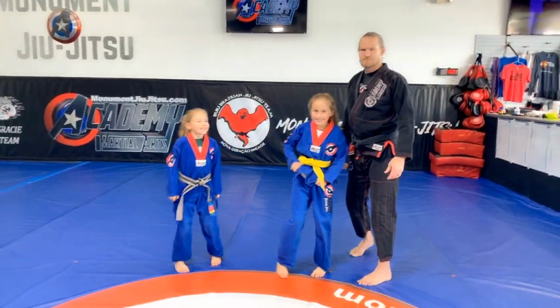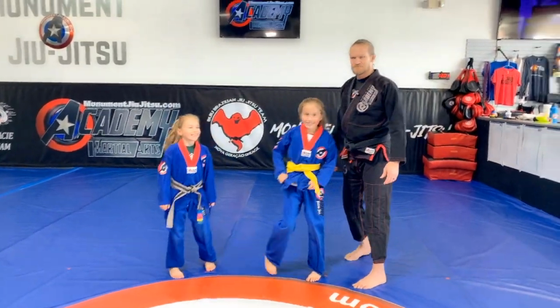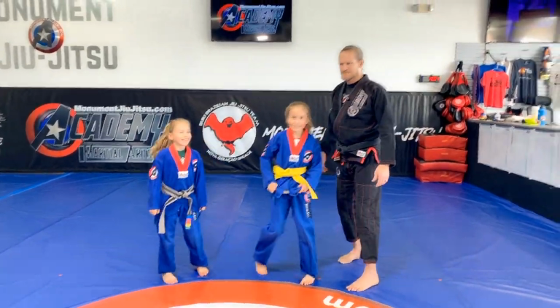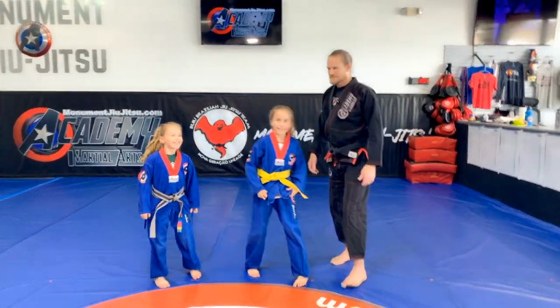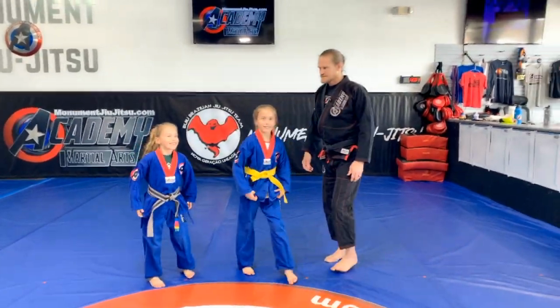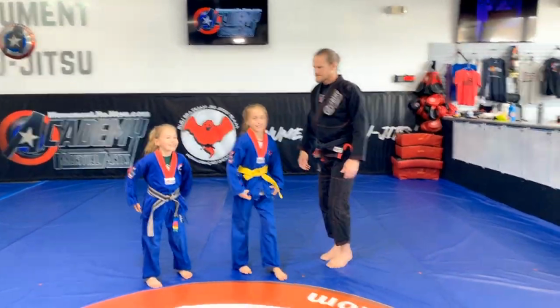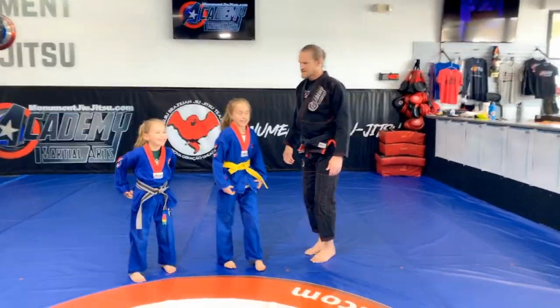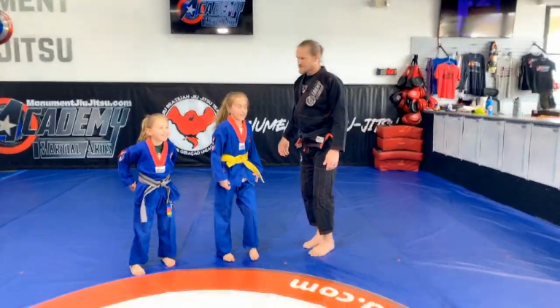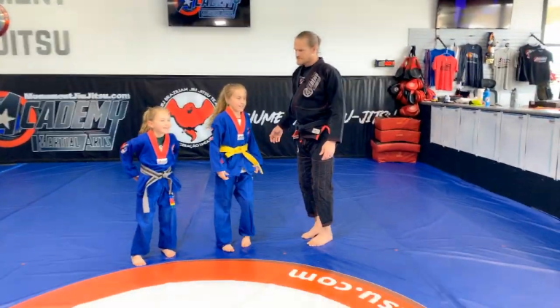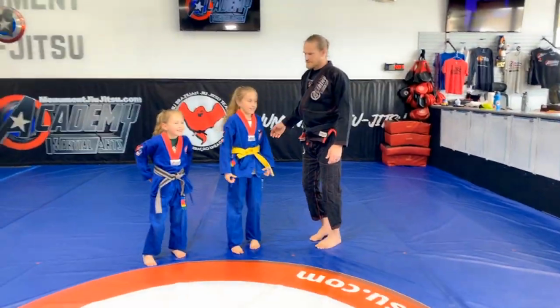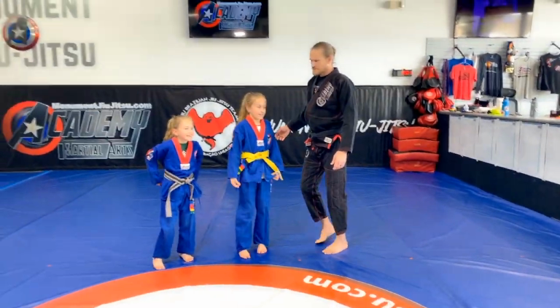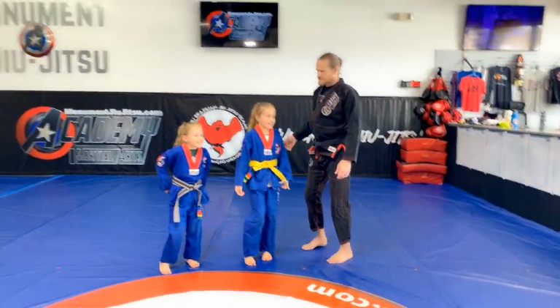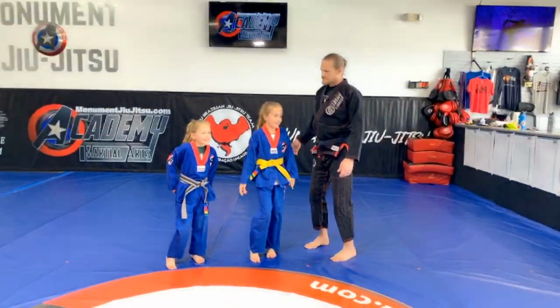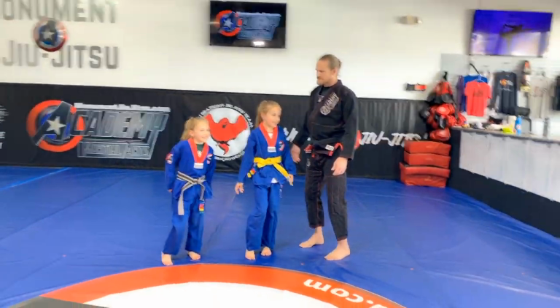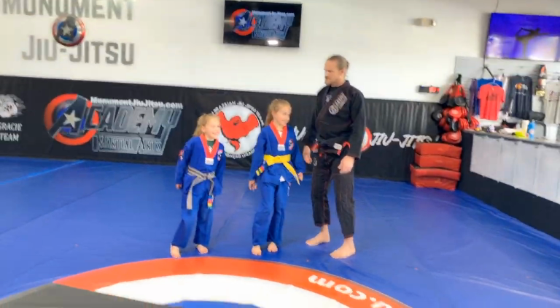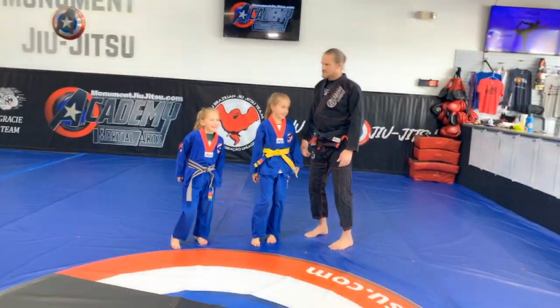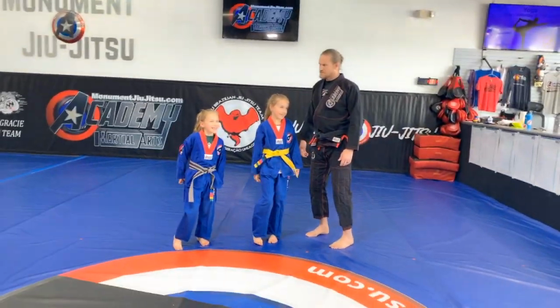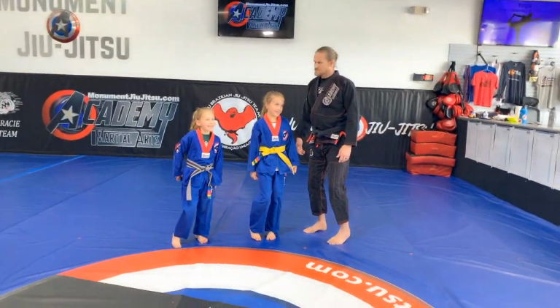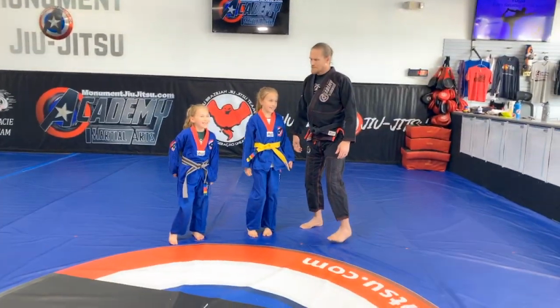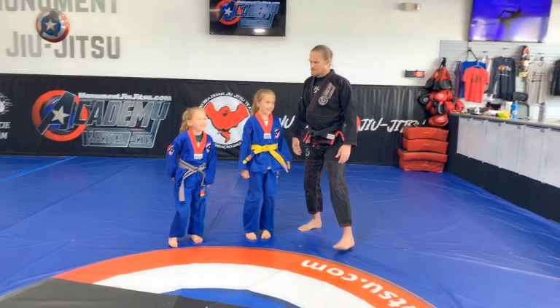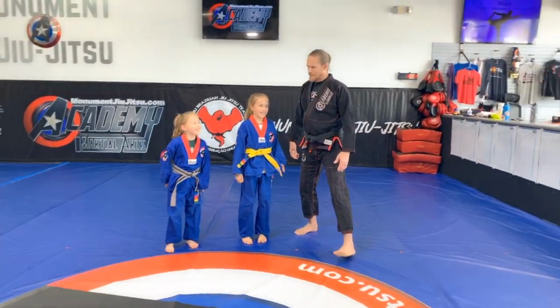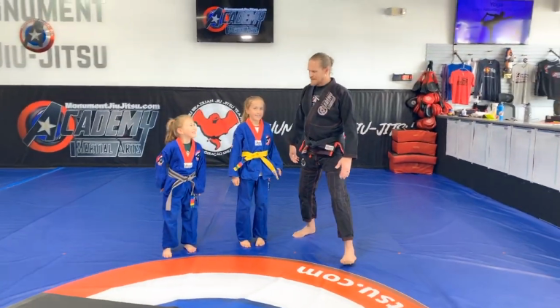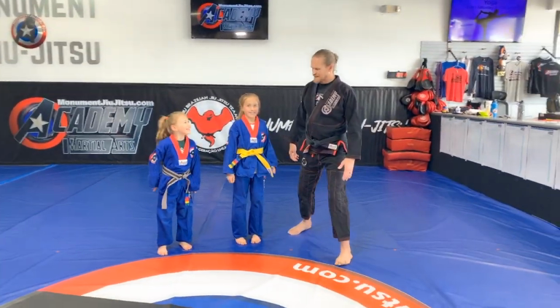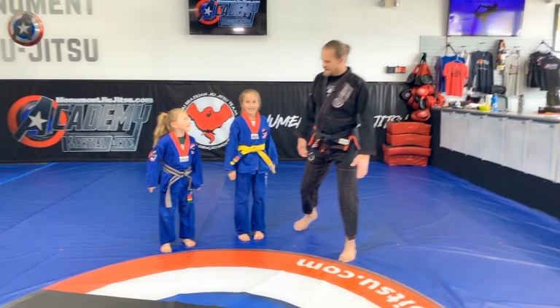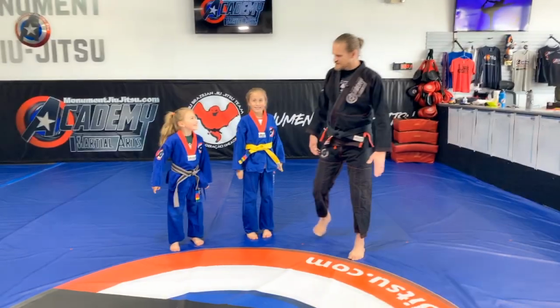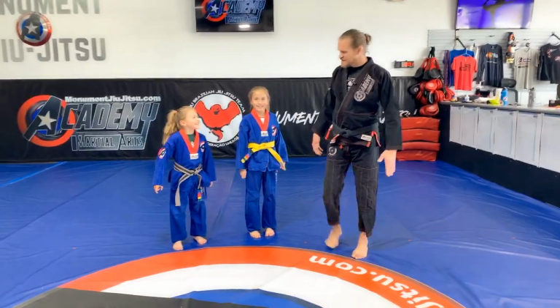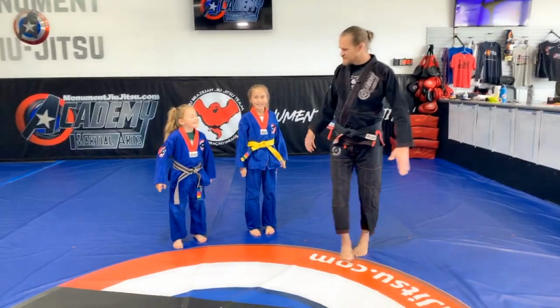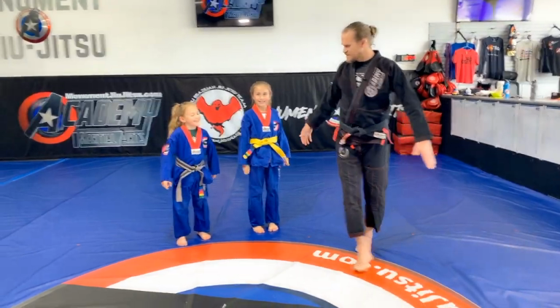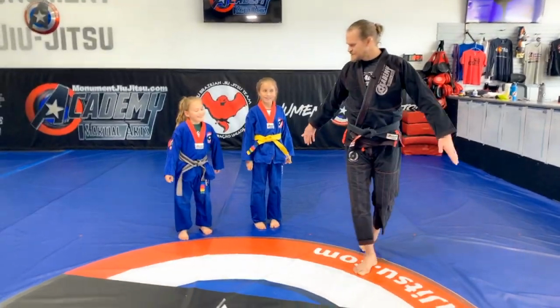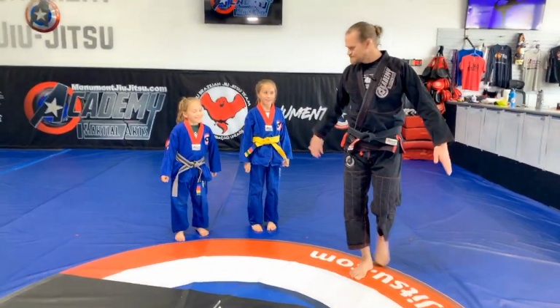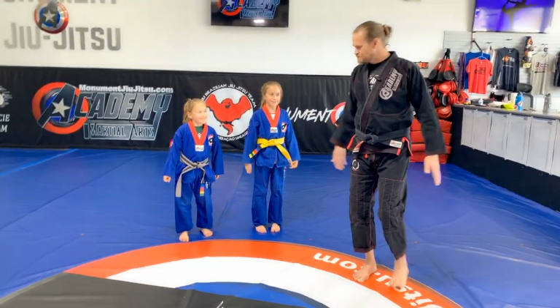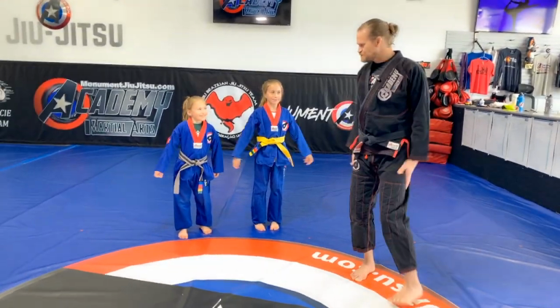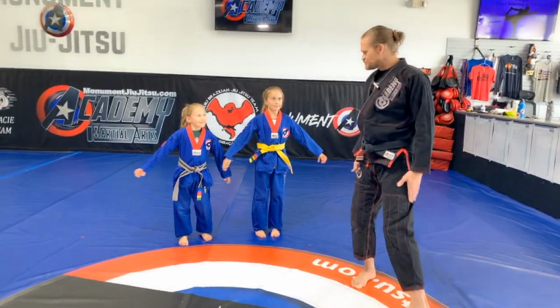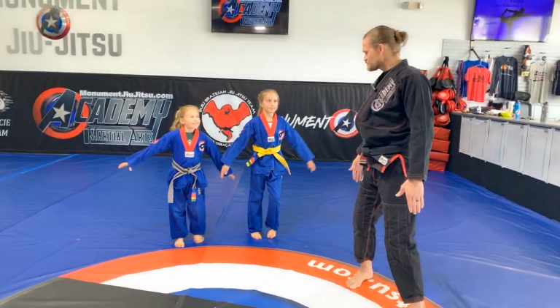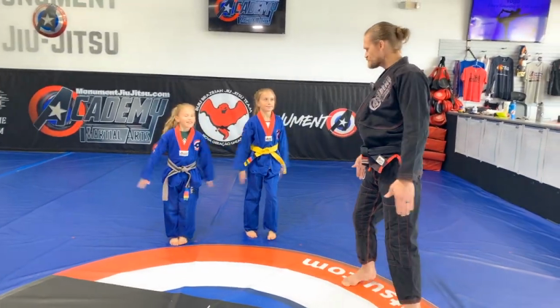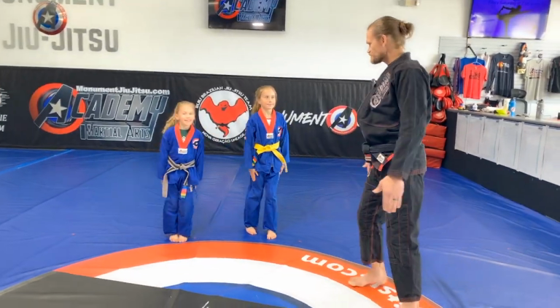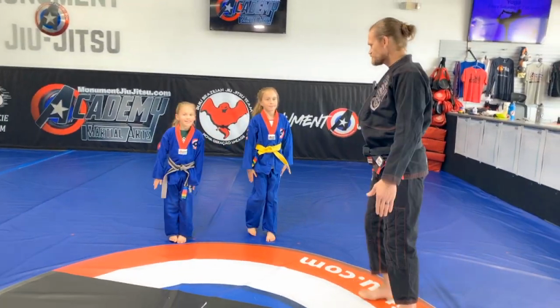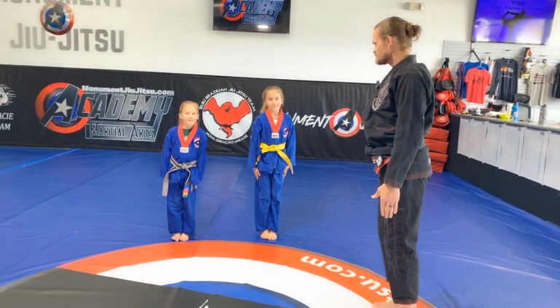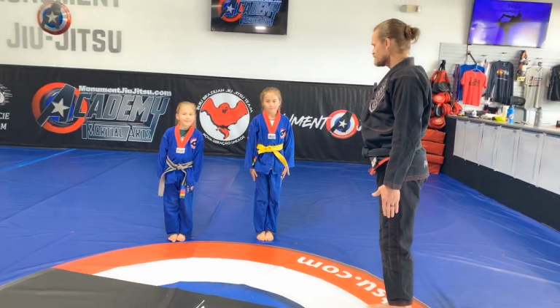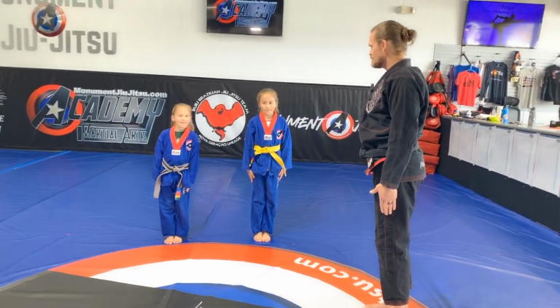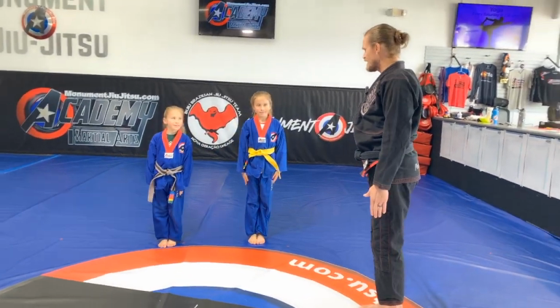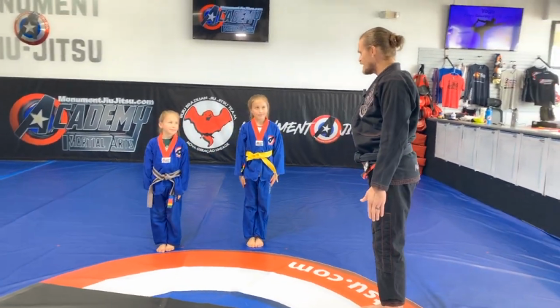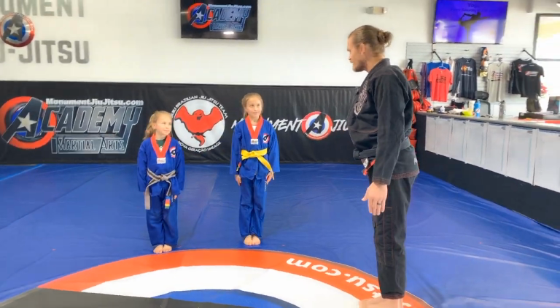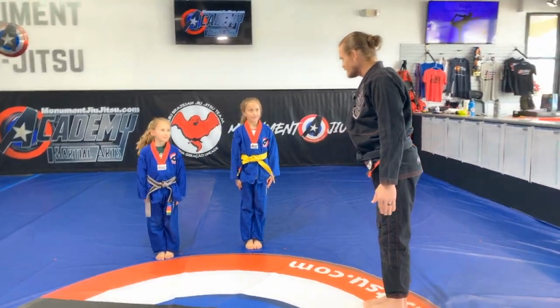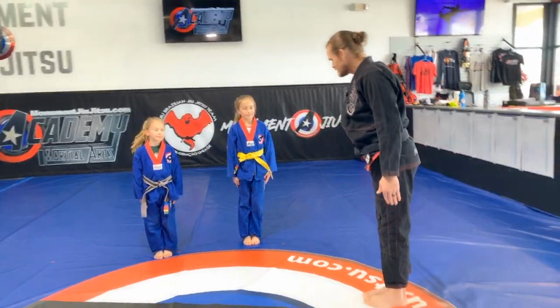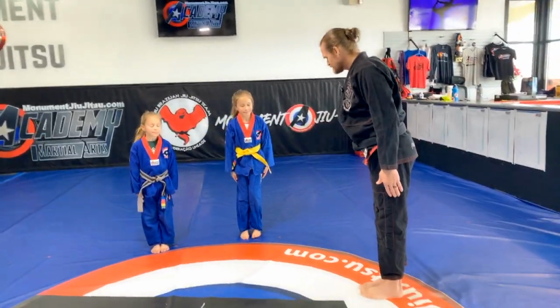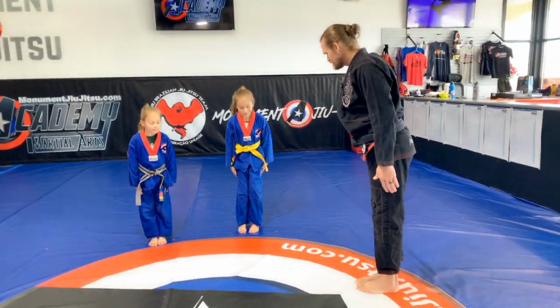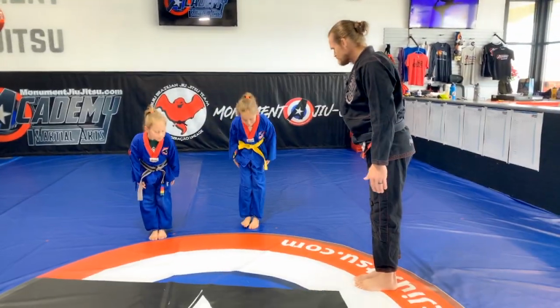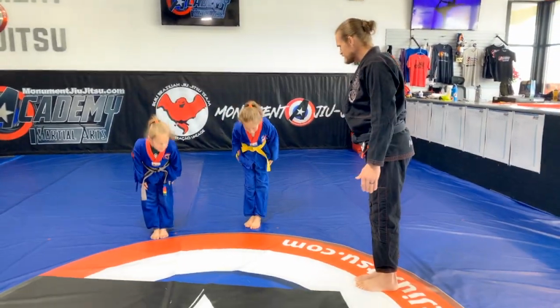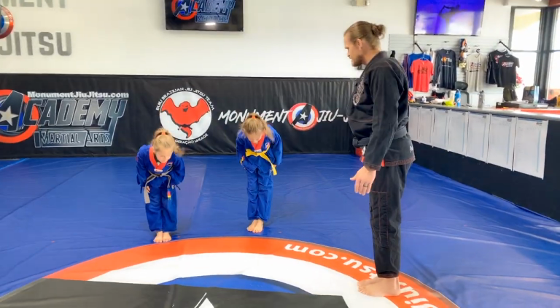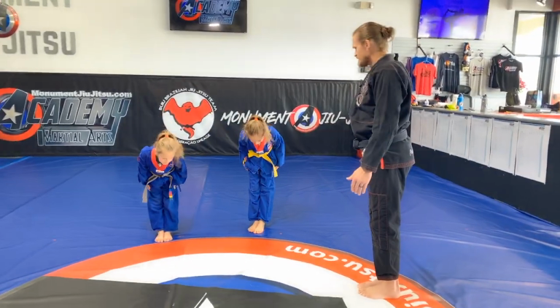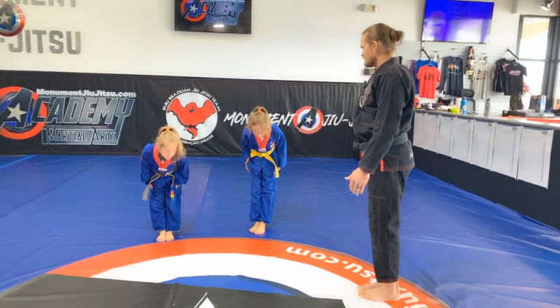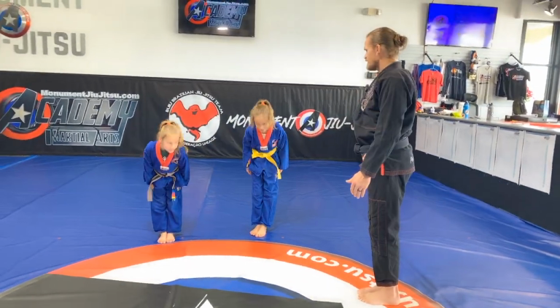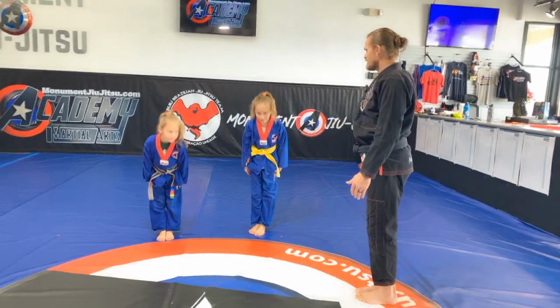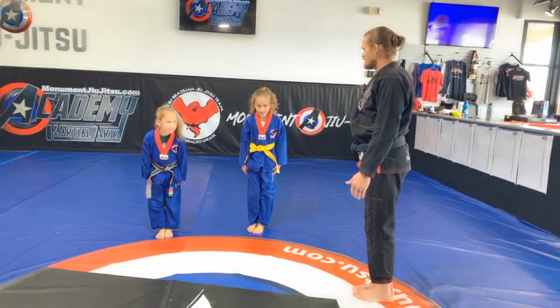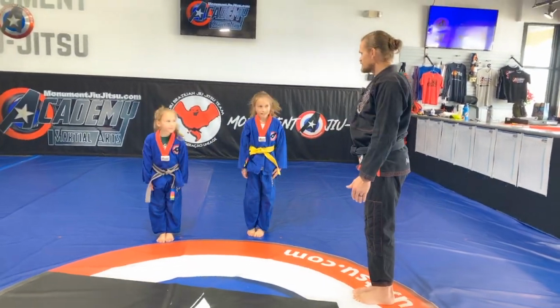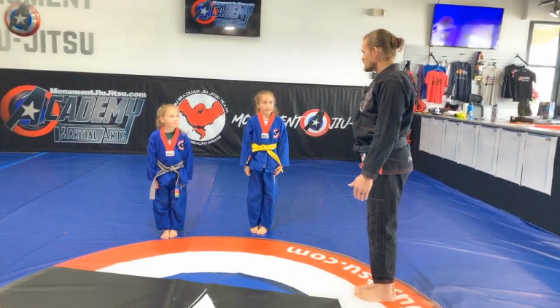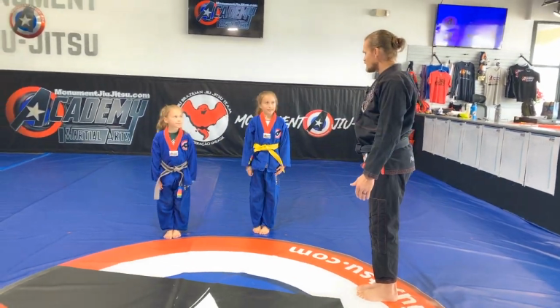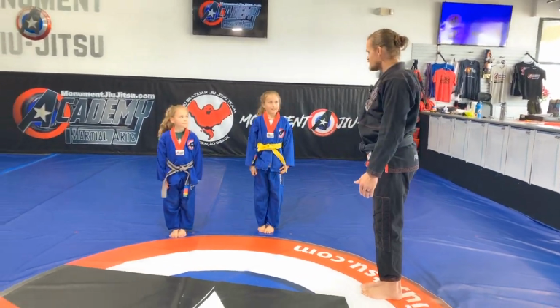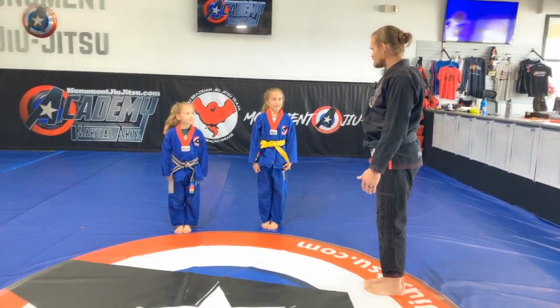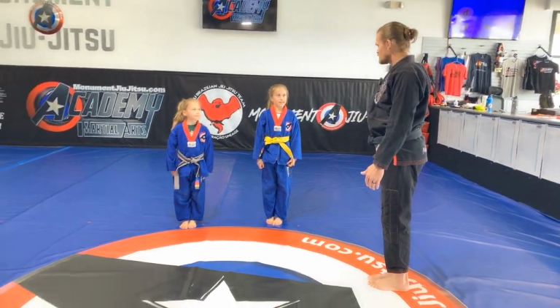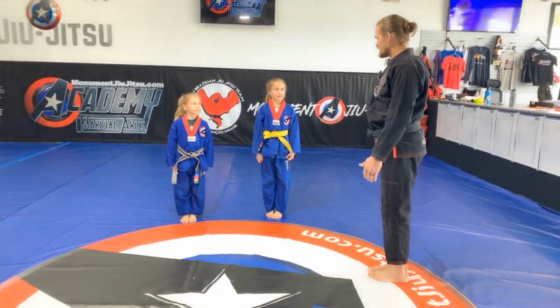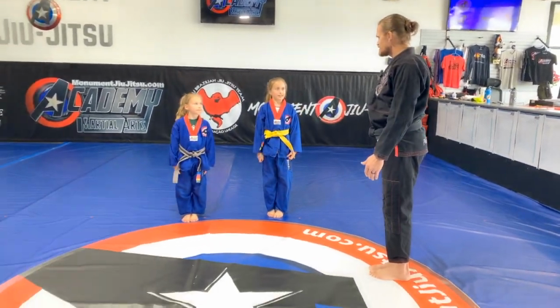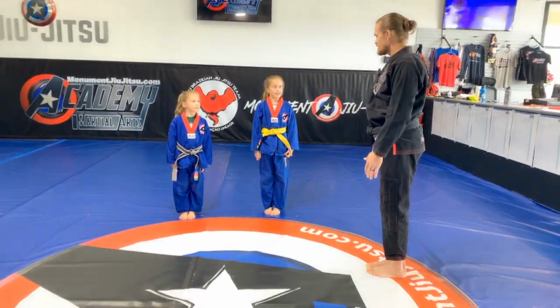Okay. Alright, so — attention. Bow. Alright, let's start with some stretching.